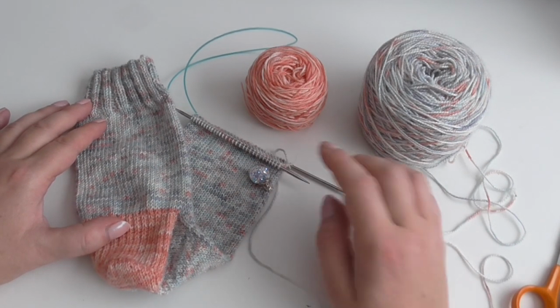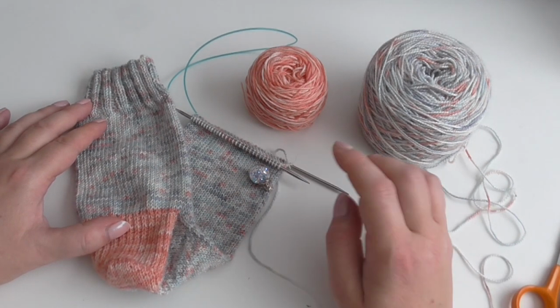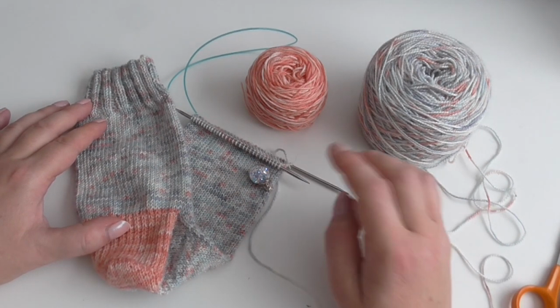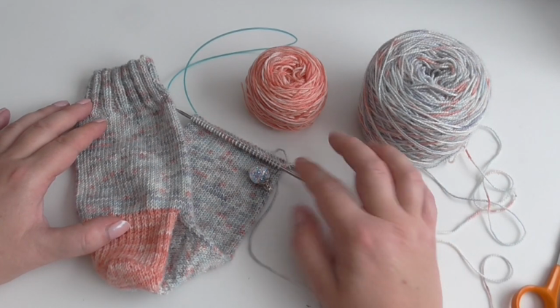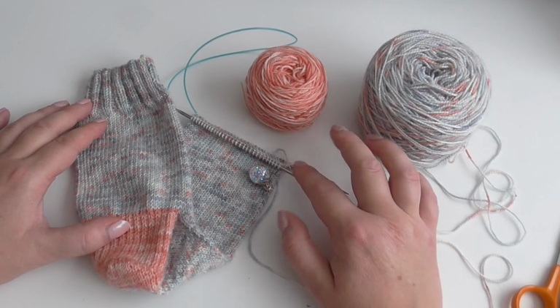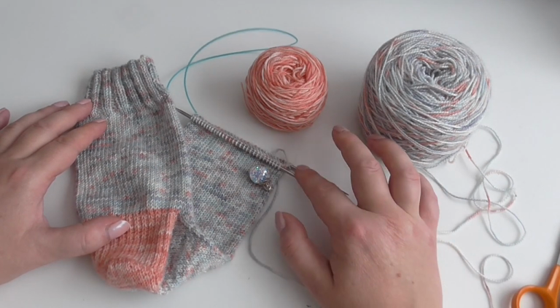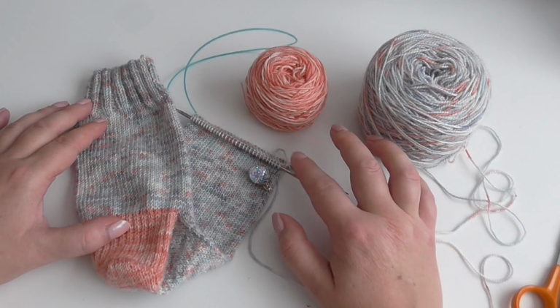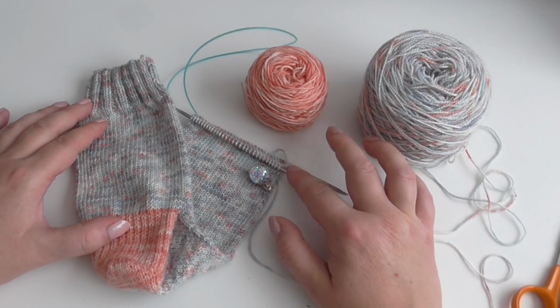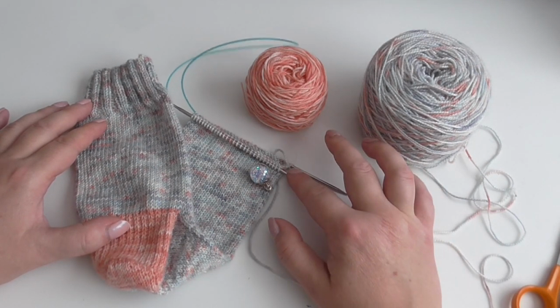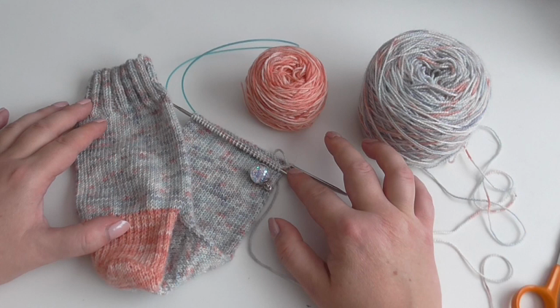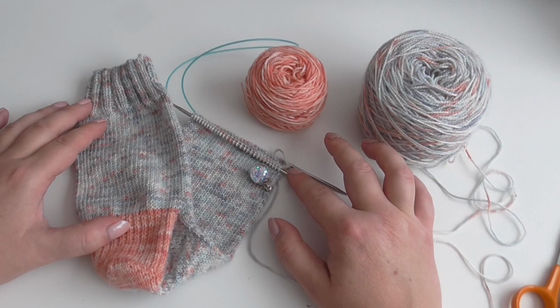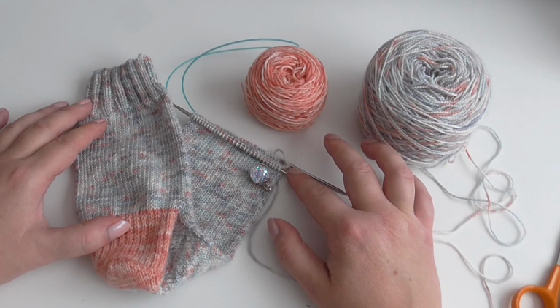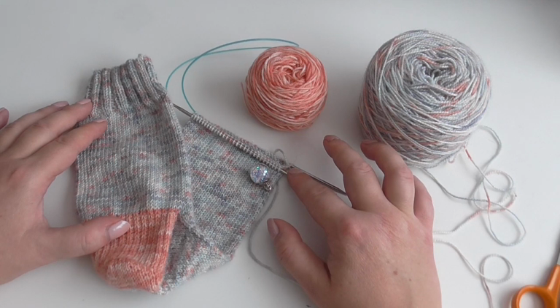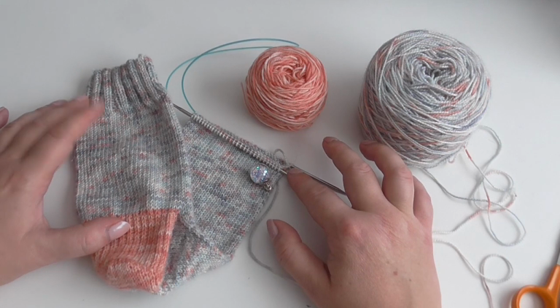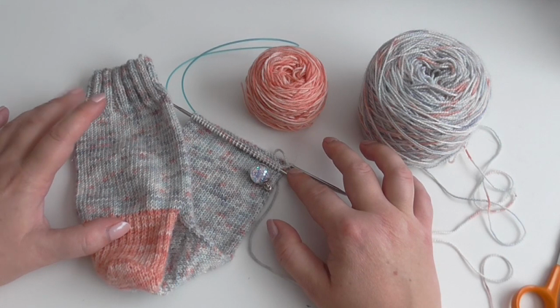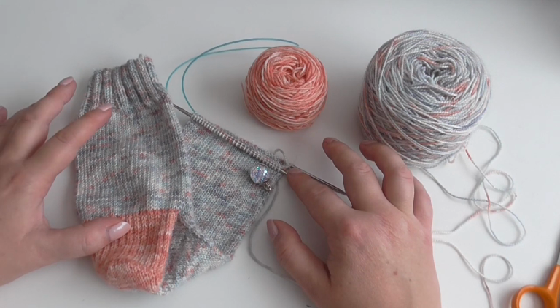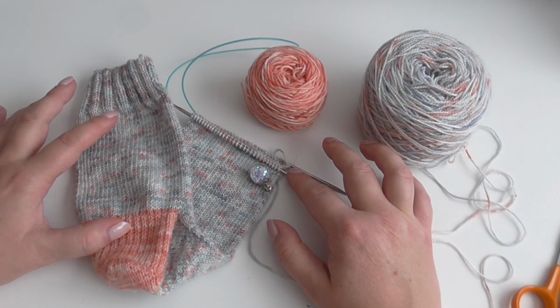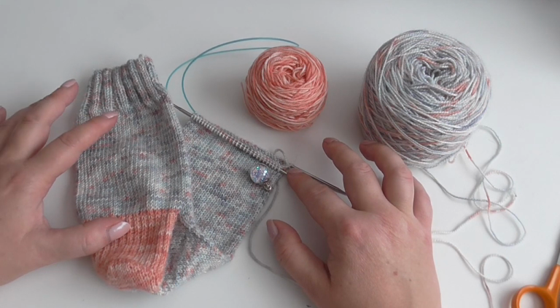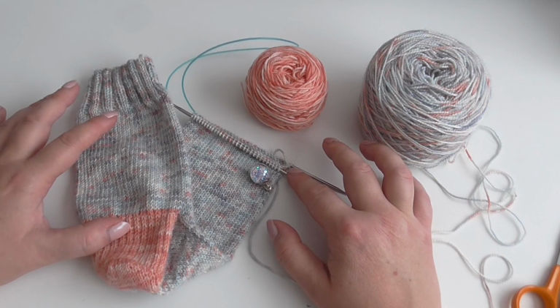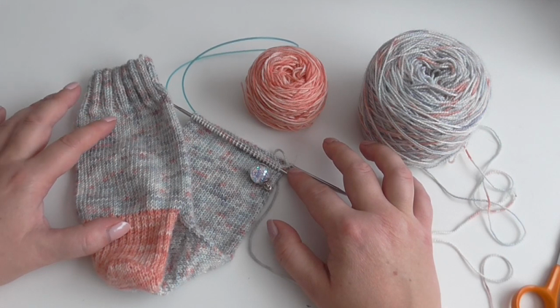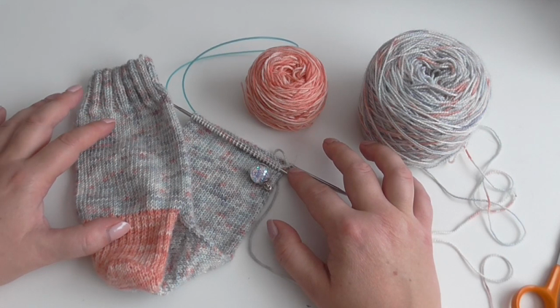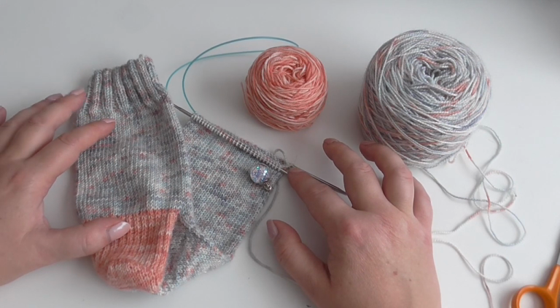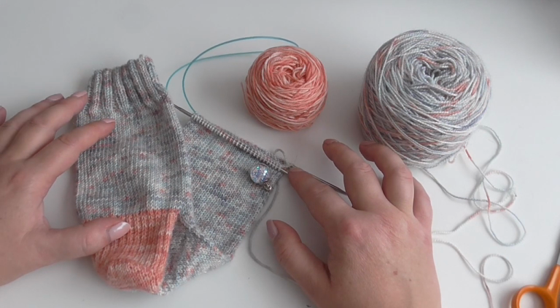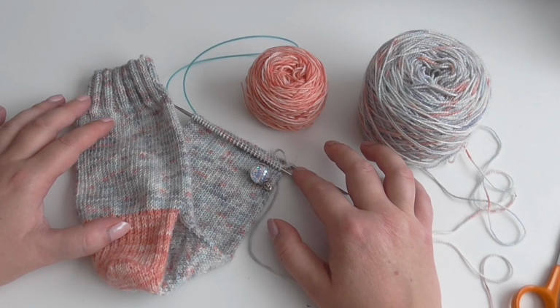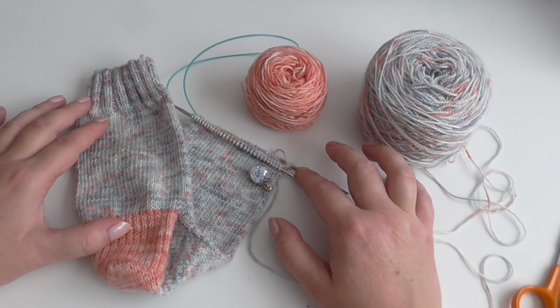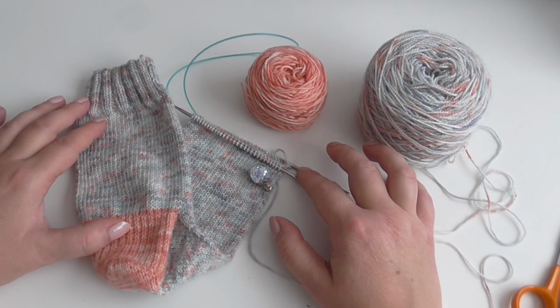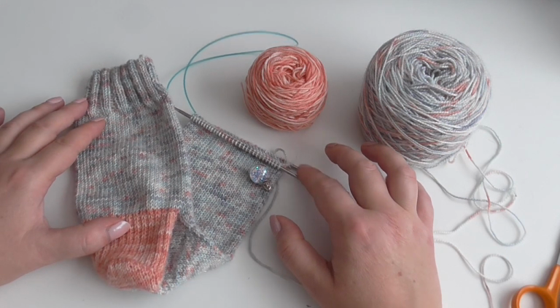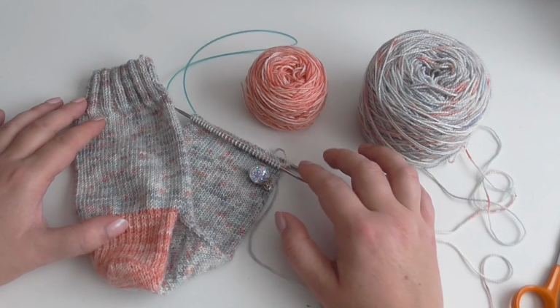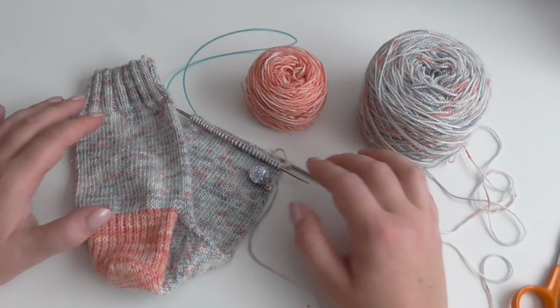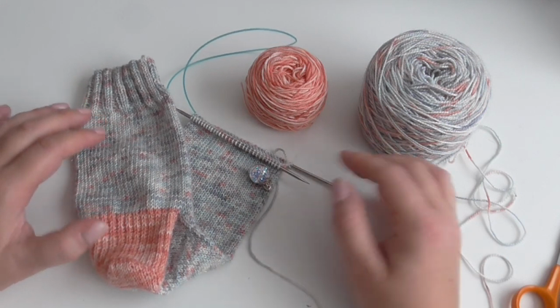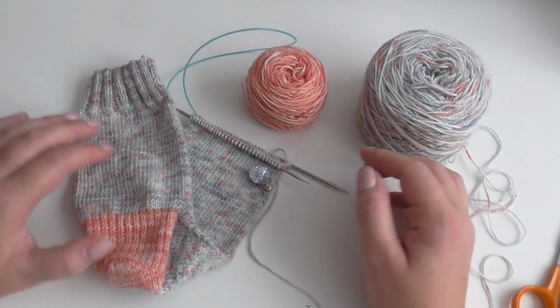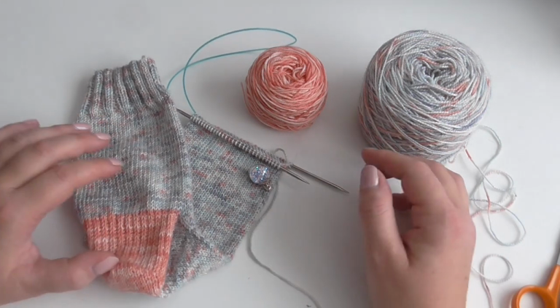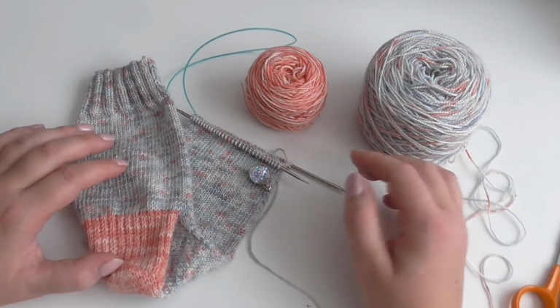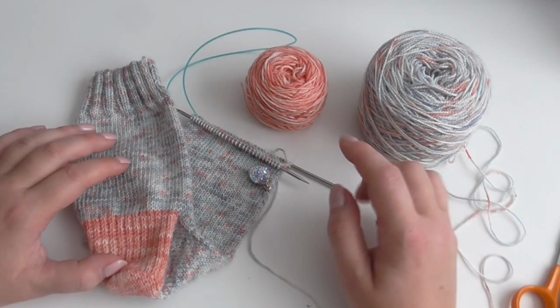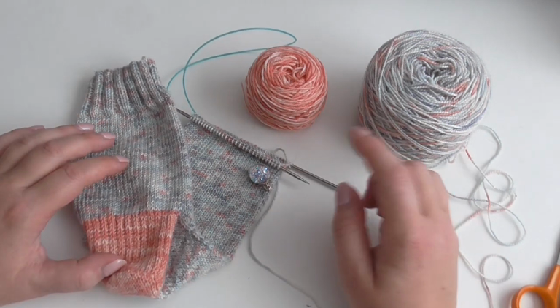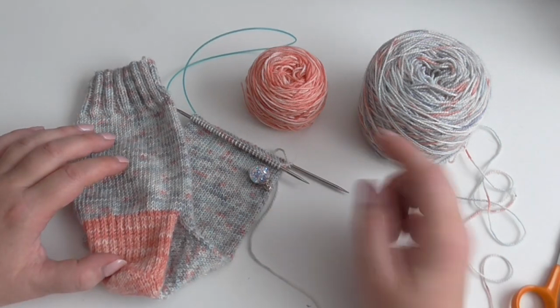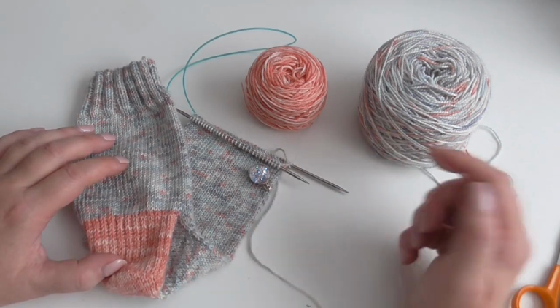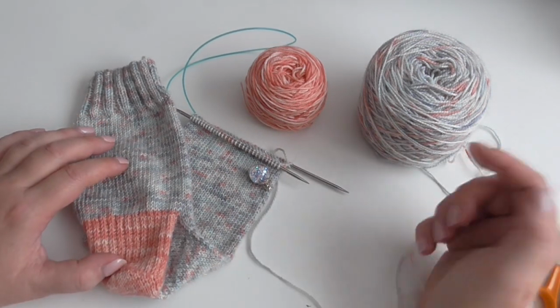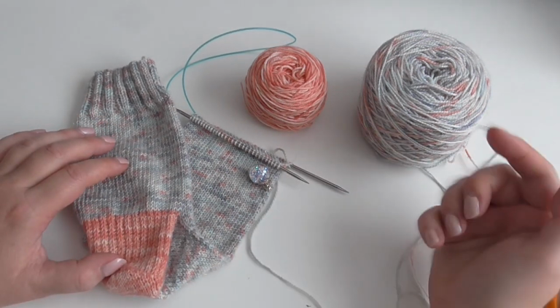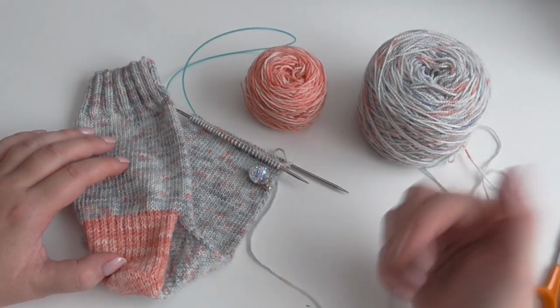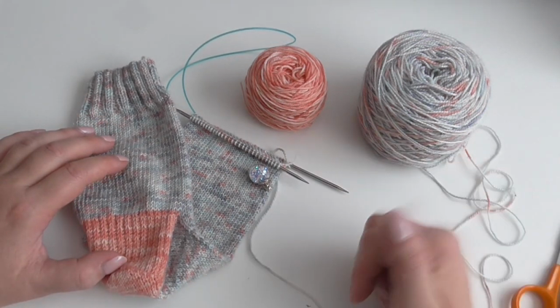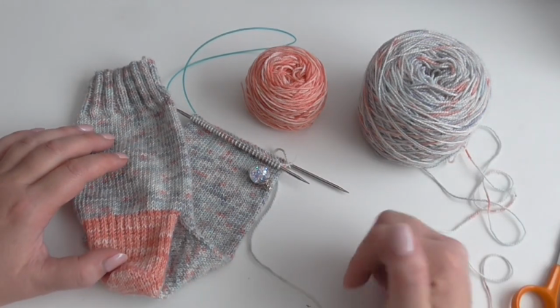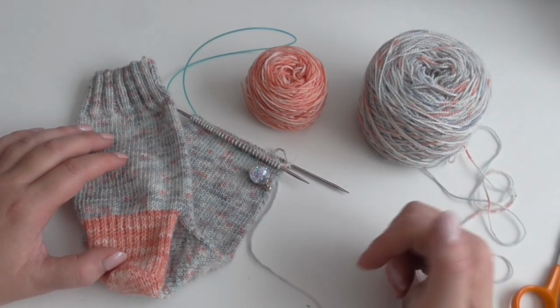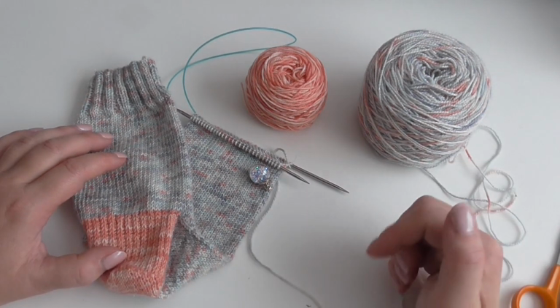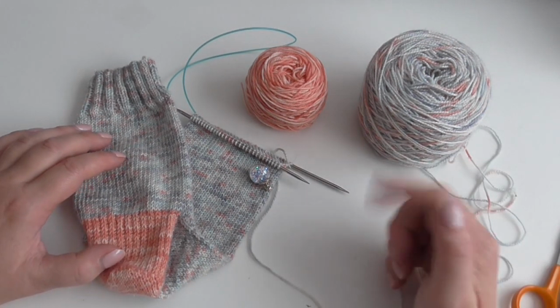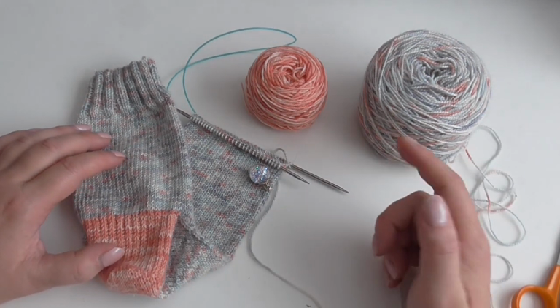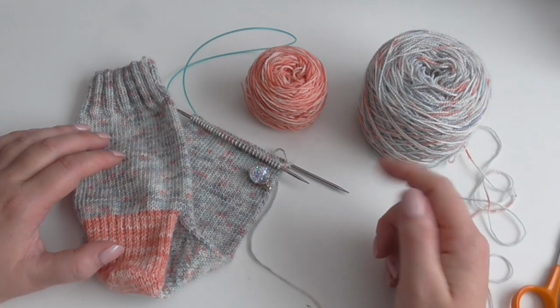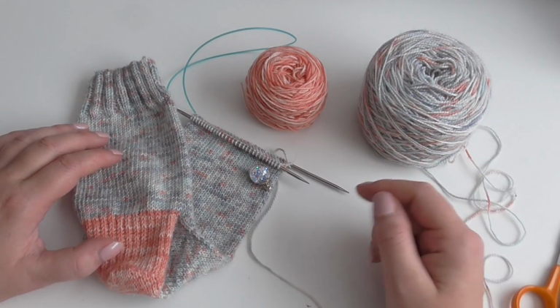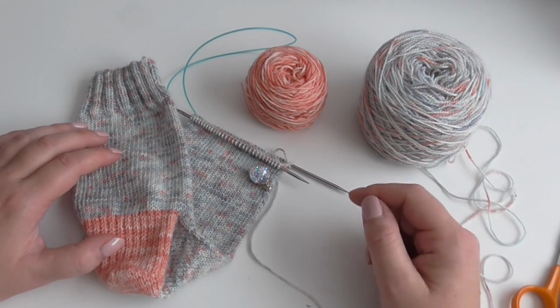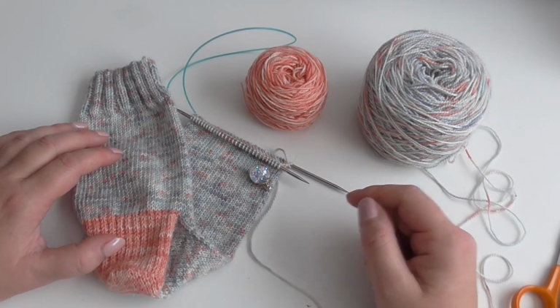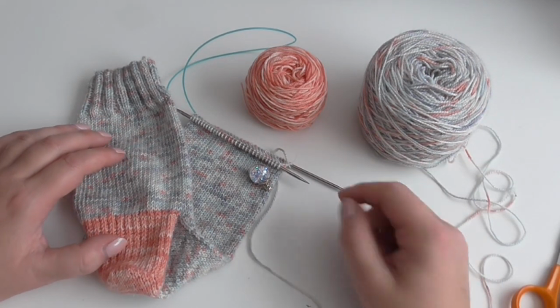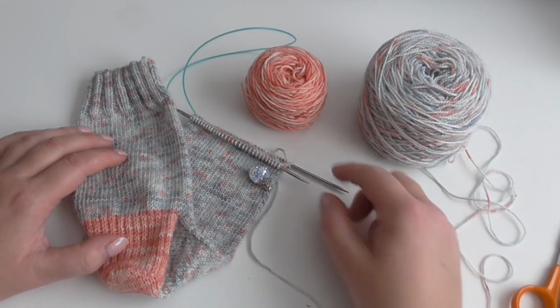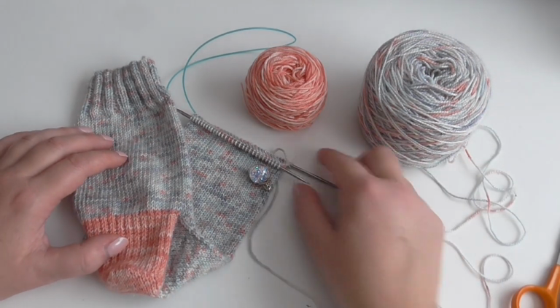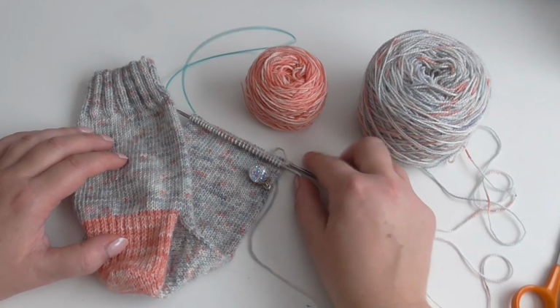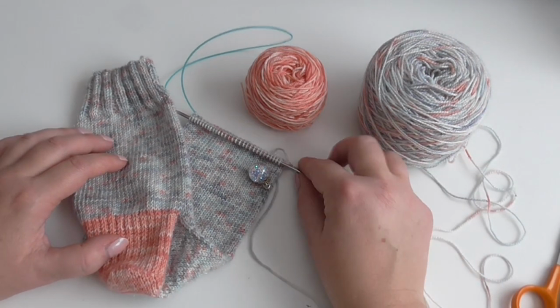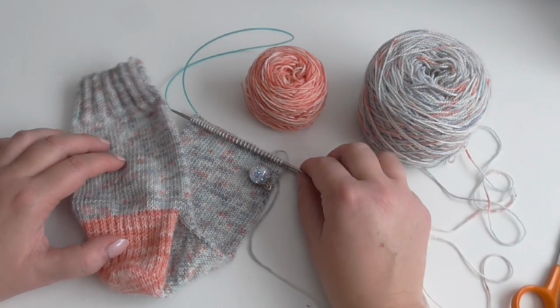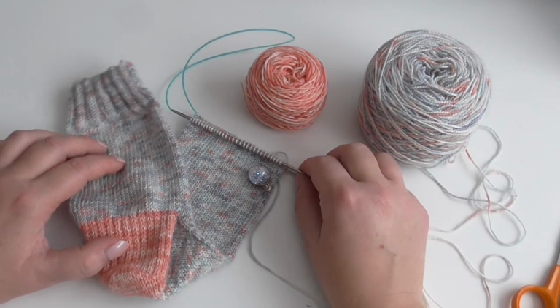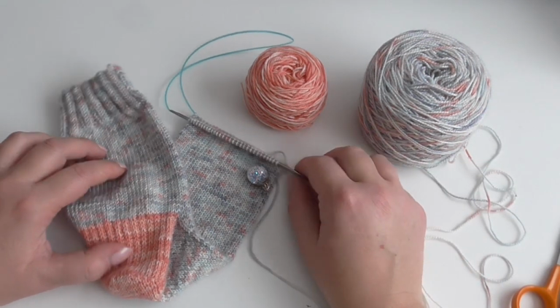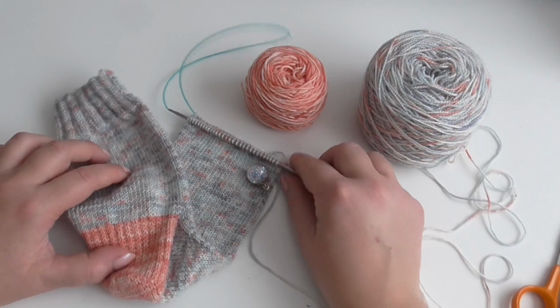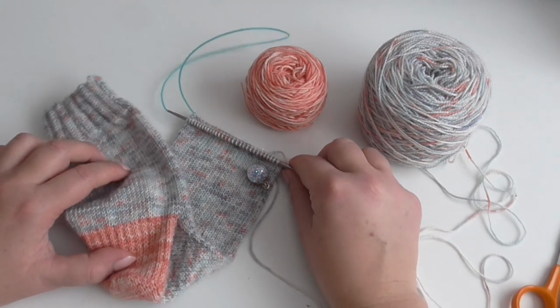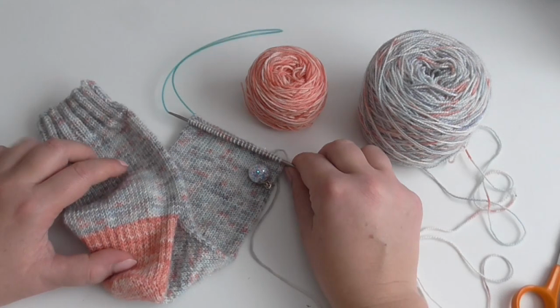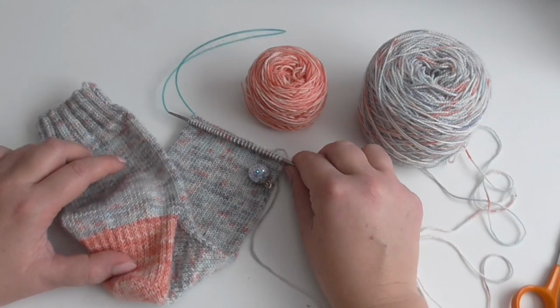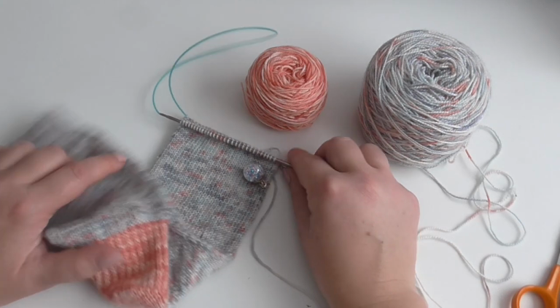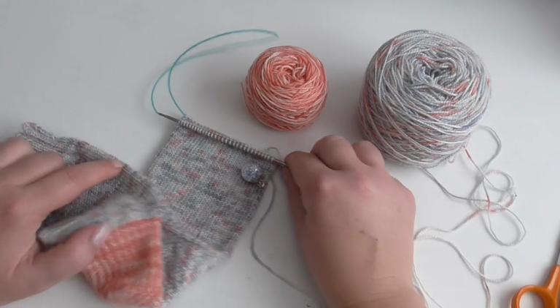This is part three of the top-down sock setter tutorials and you can find the links to parts one and two in the bar below.